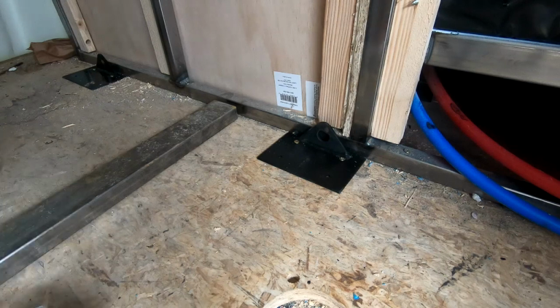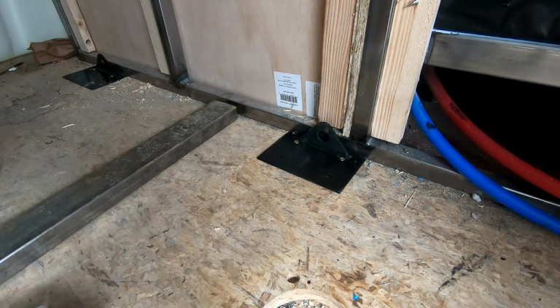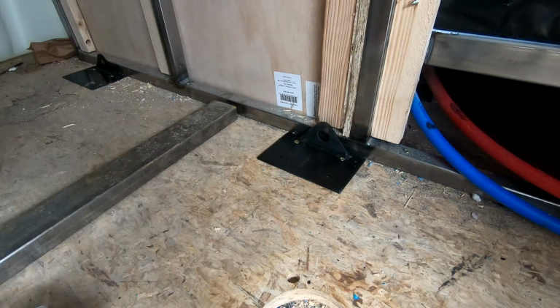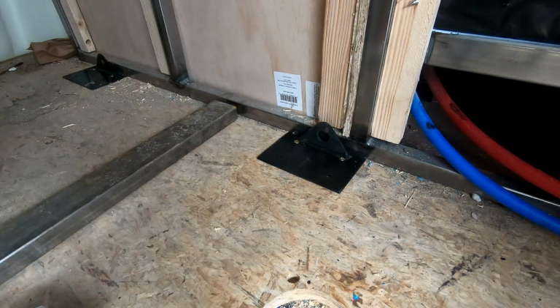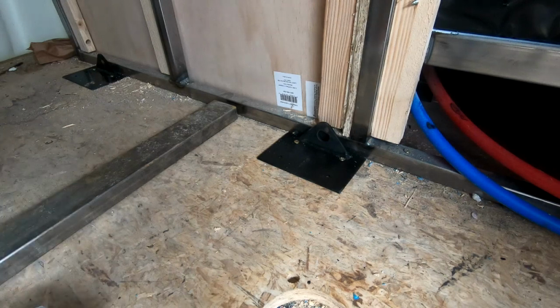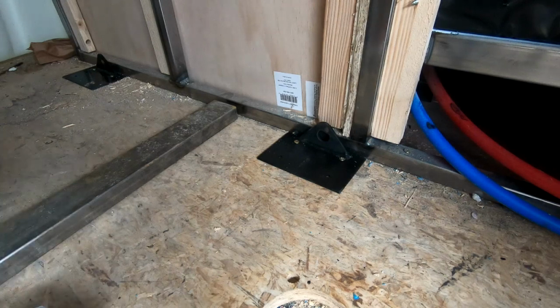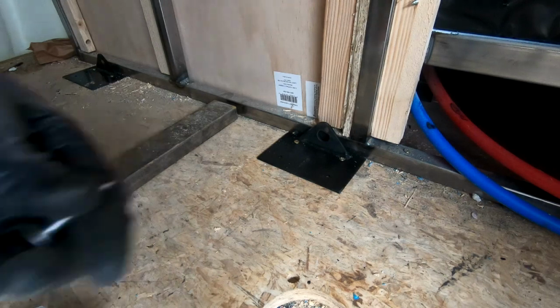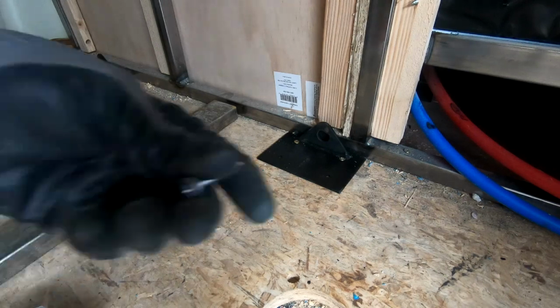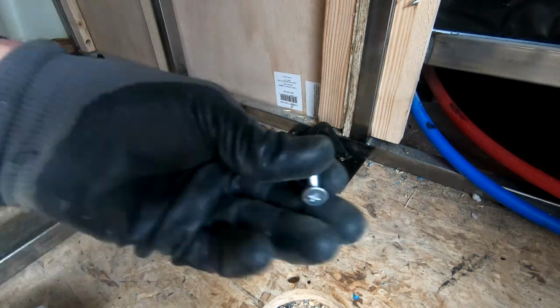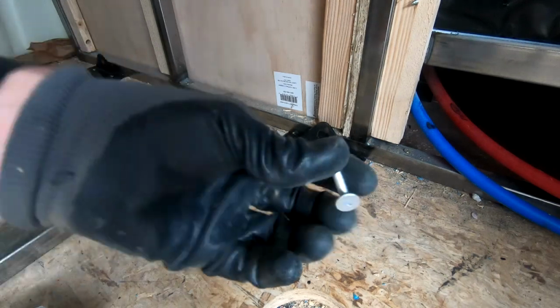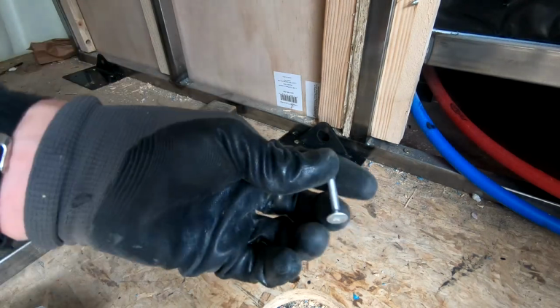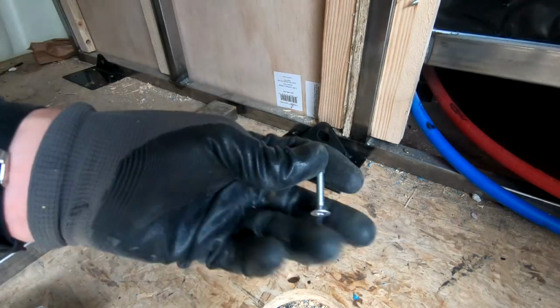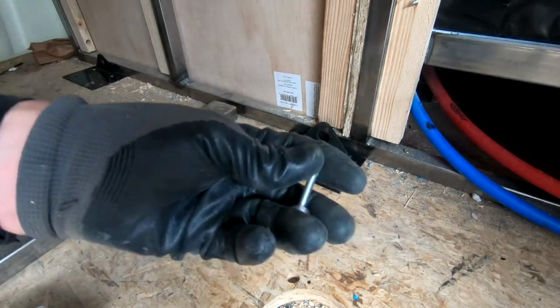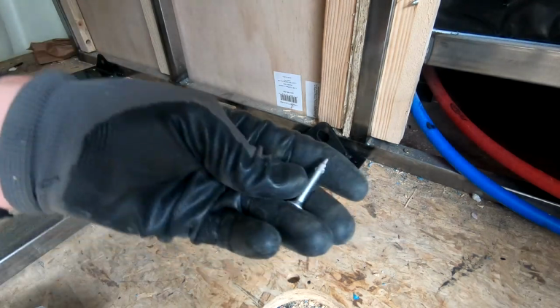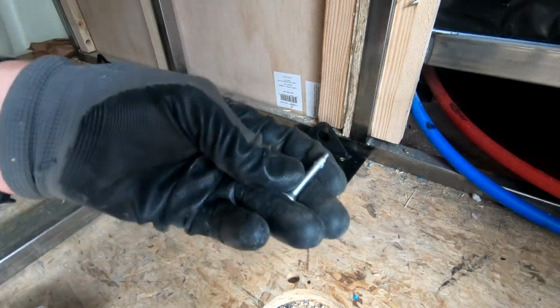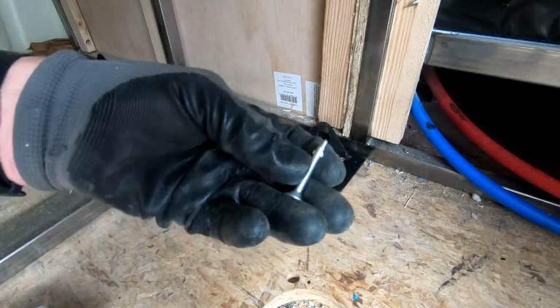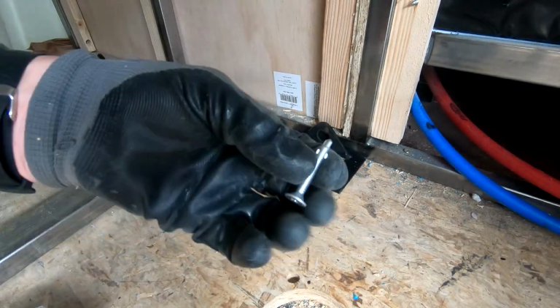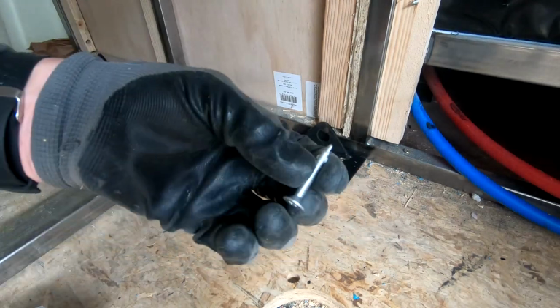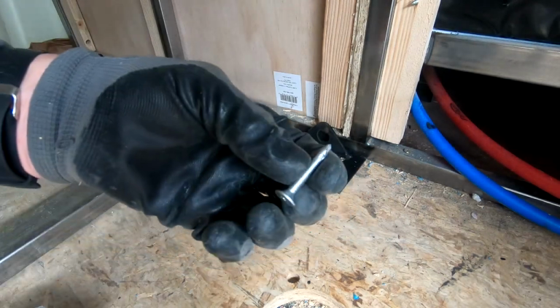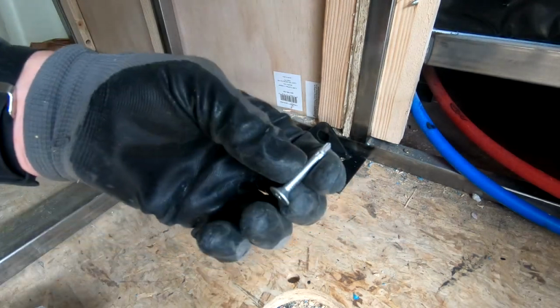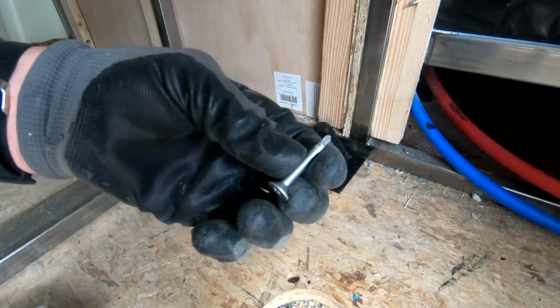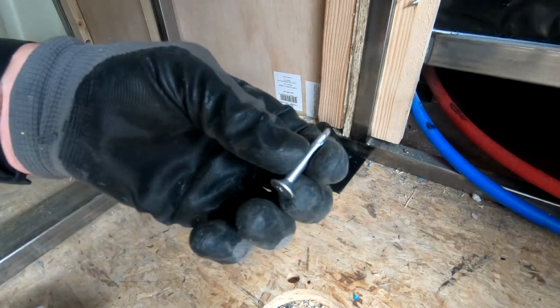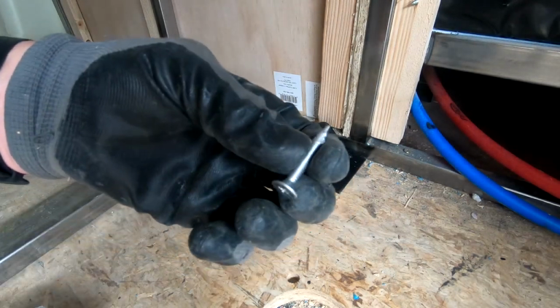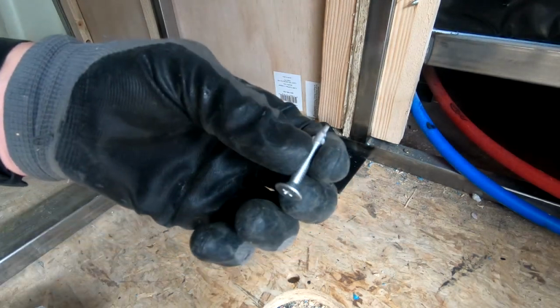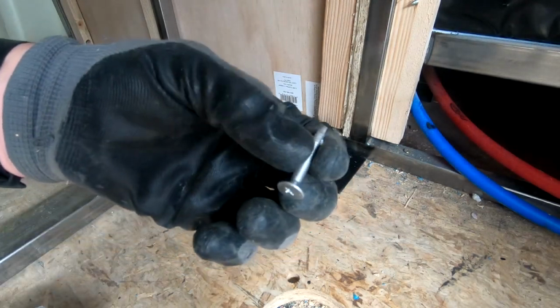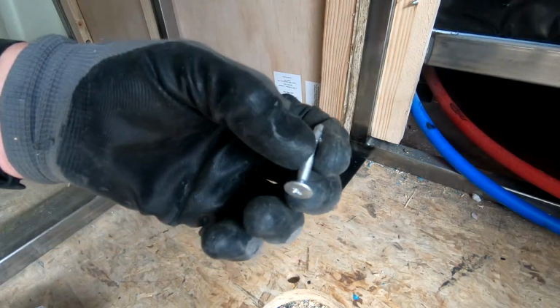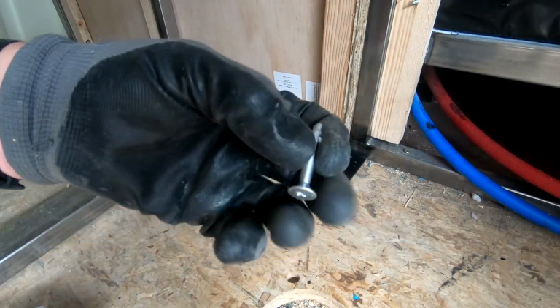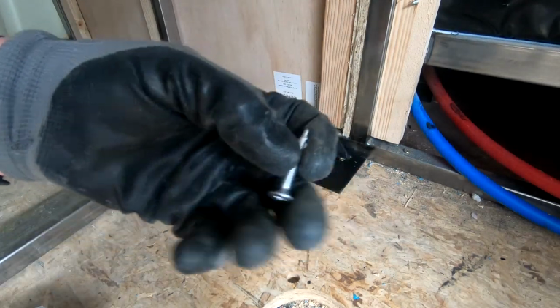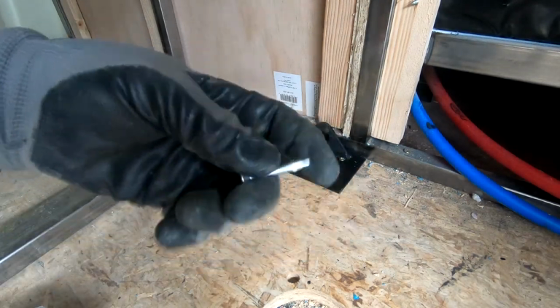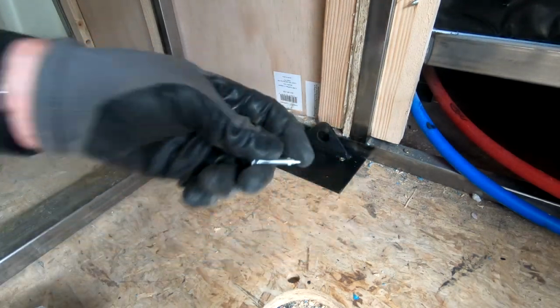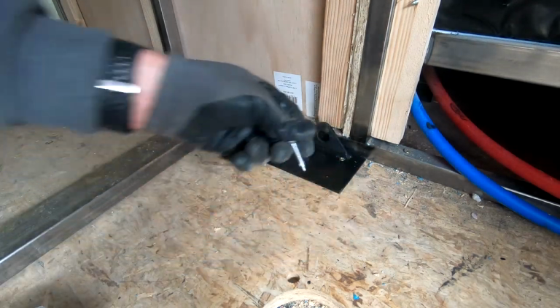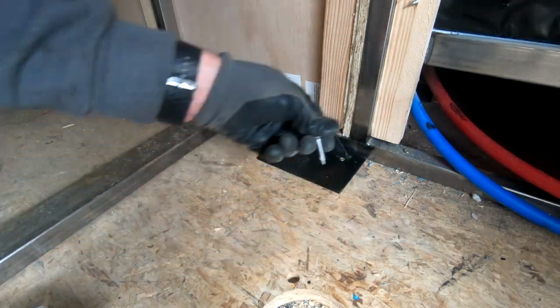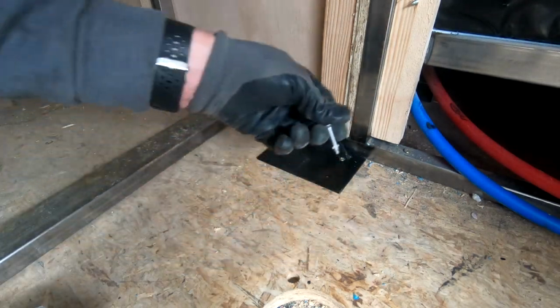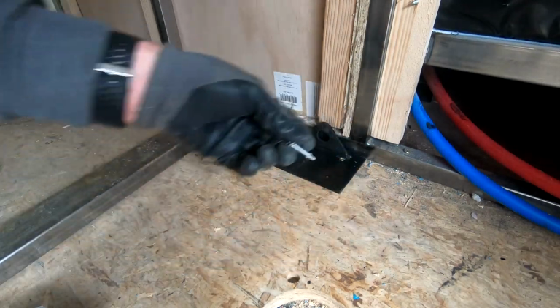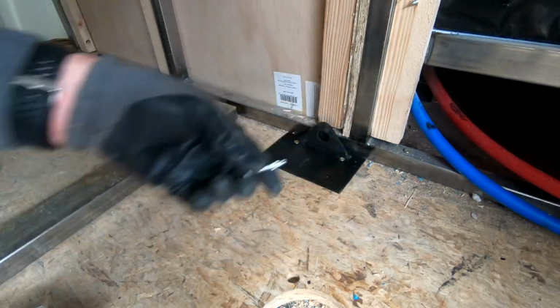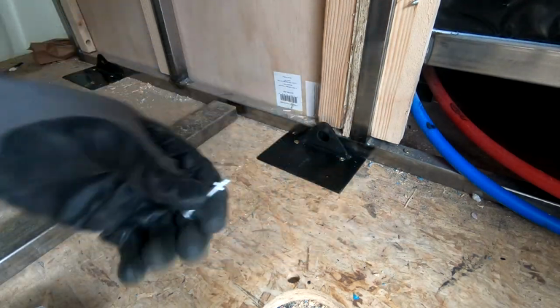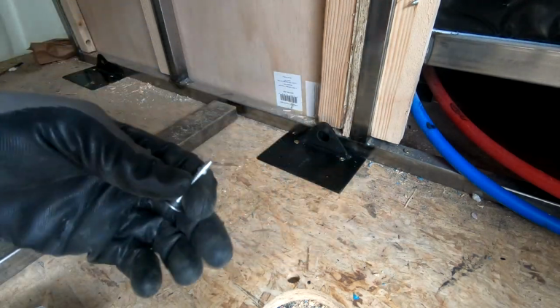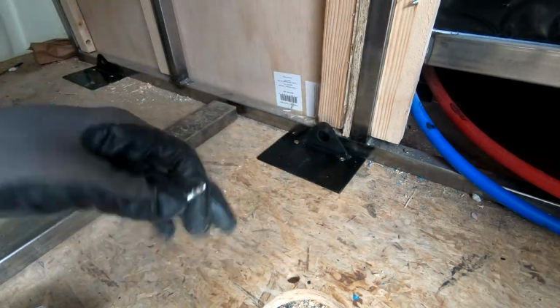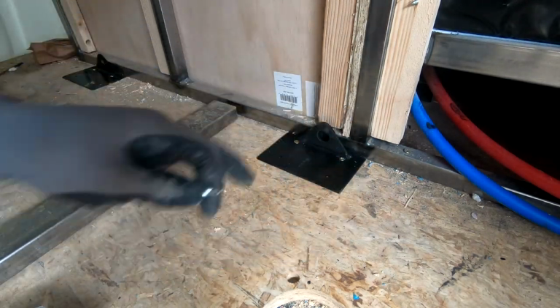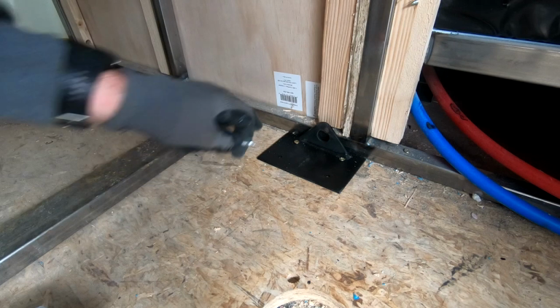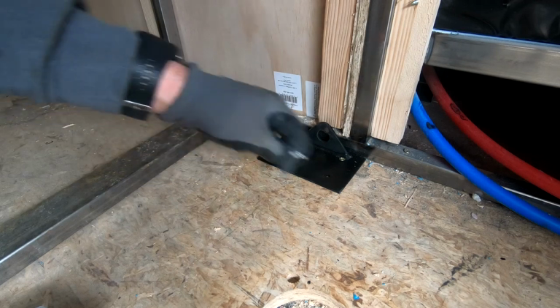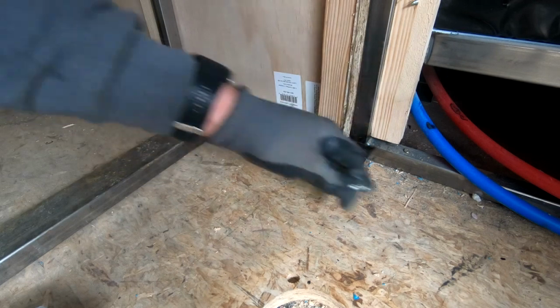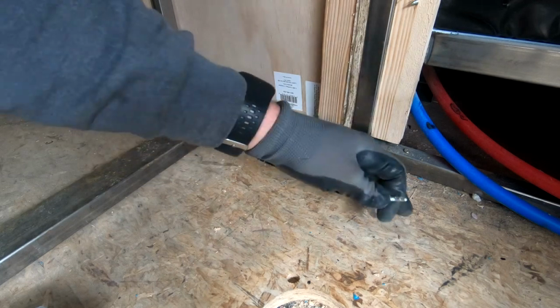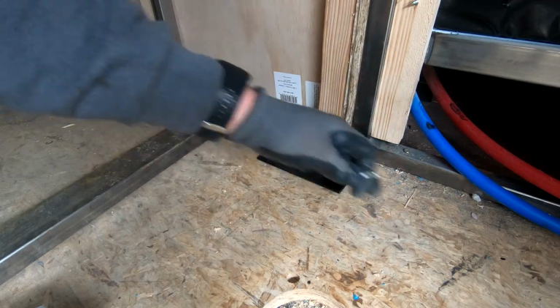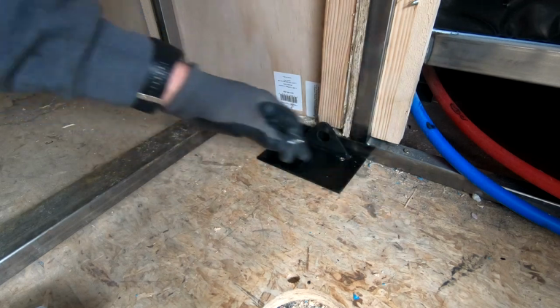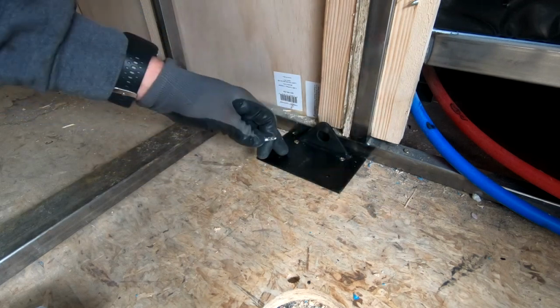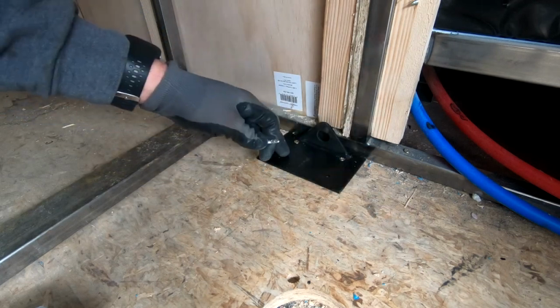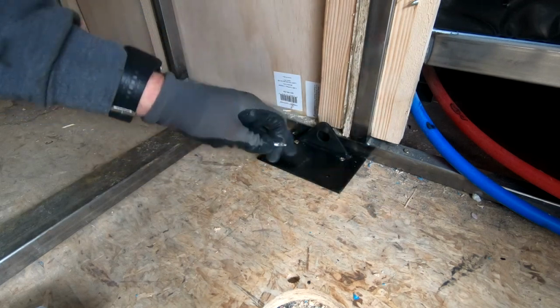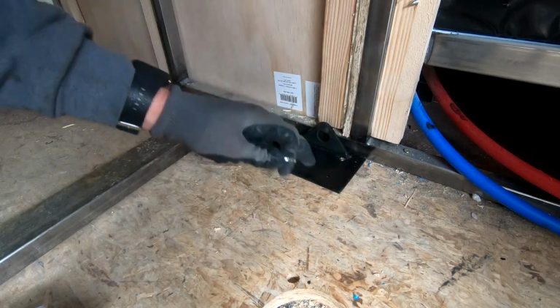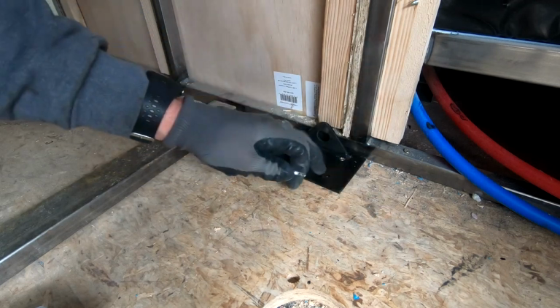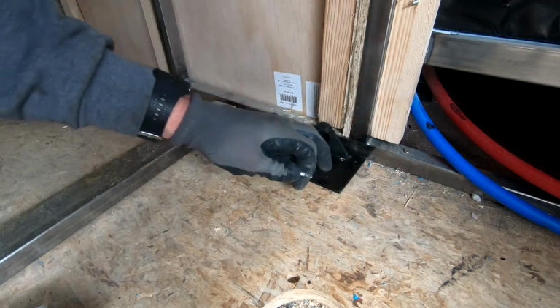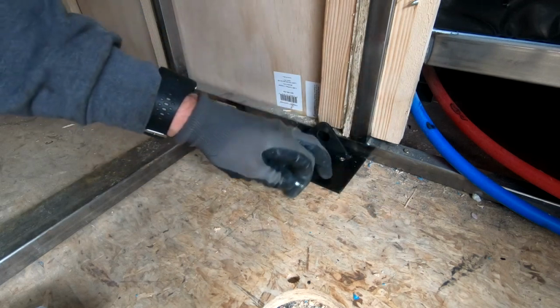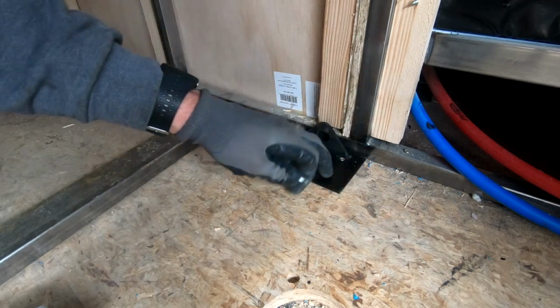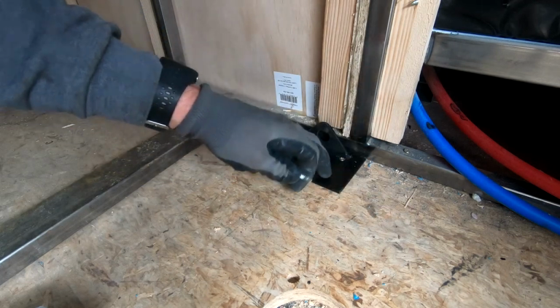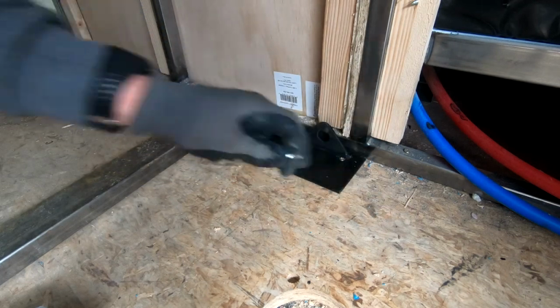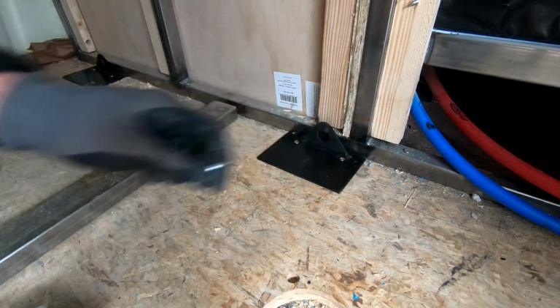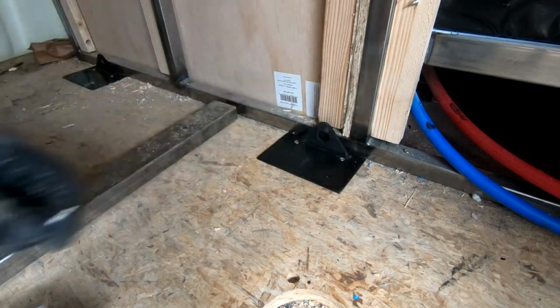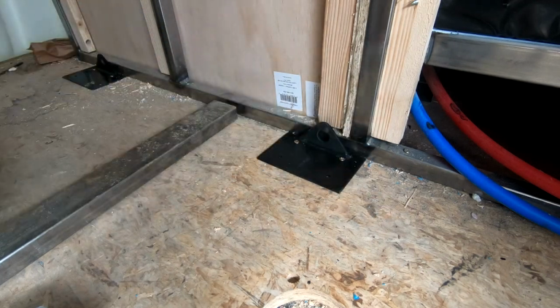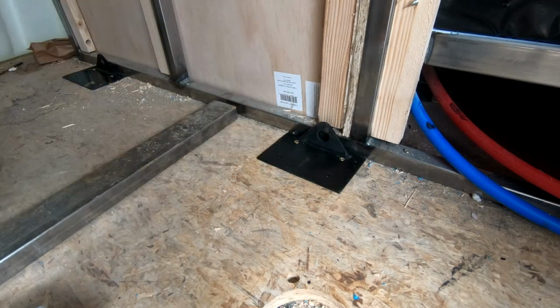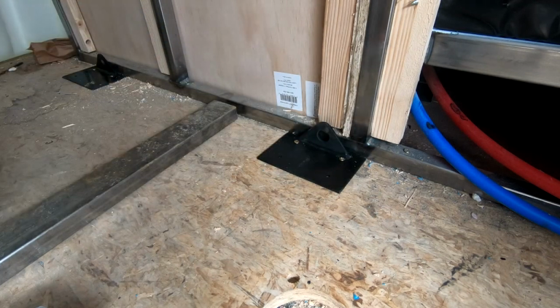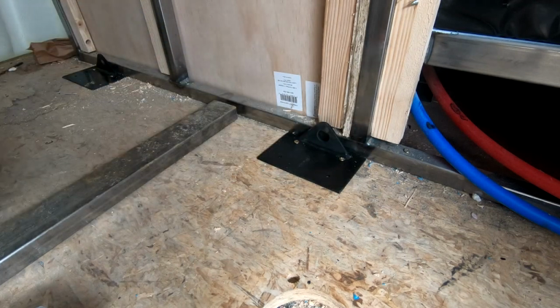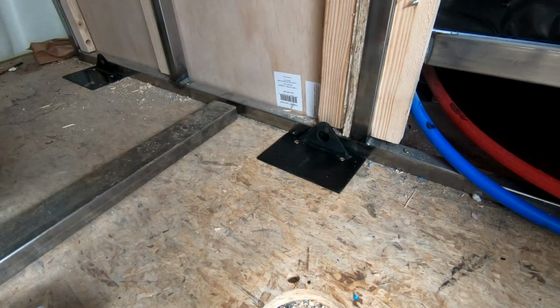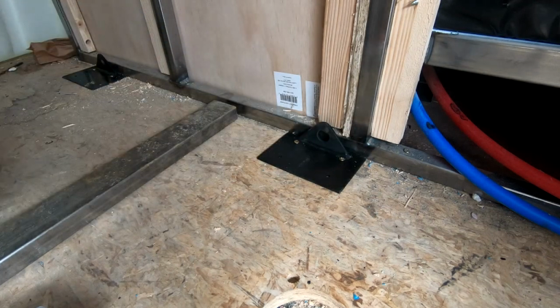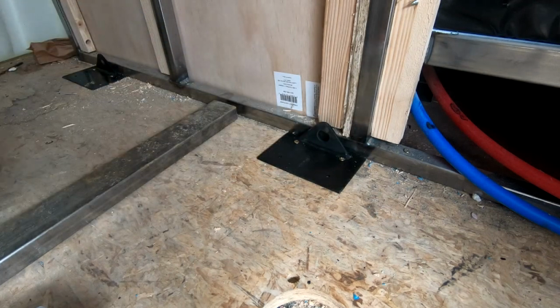I'm going to have to run these self-tapper screws down through this one because there's a metal brace underneath that ends up right where those holes are.